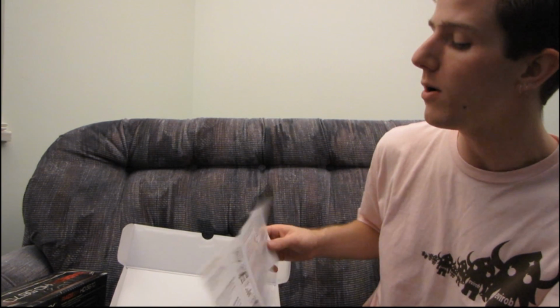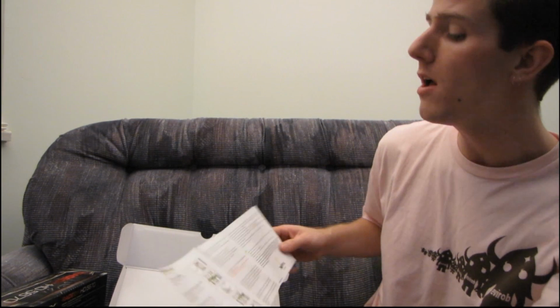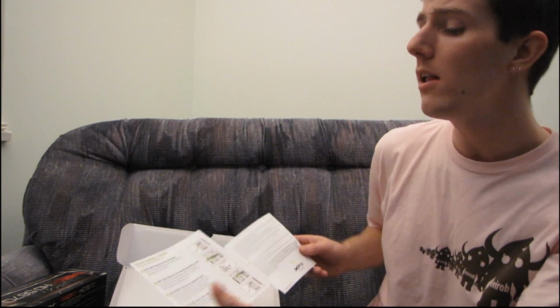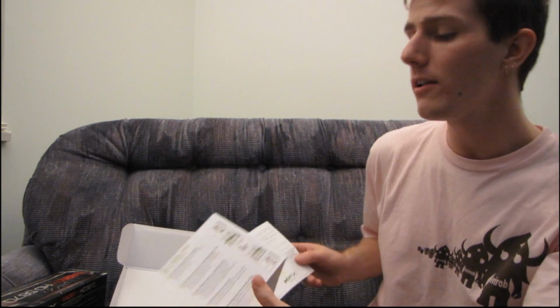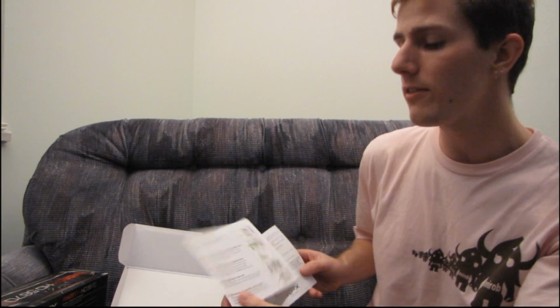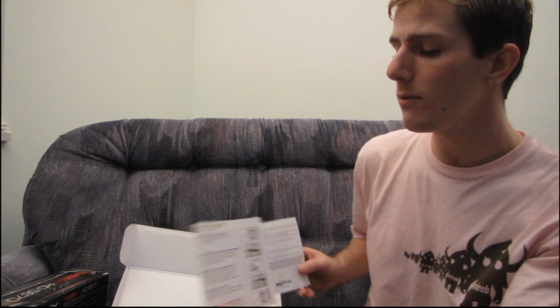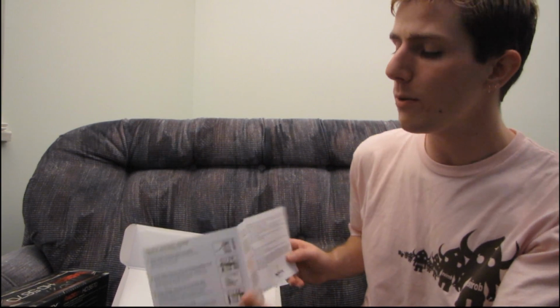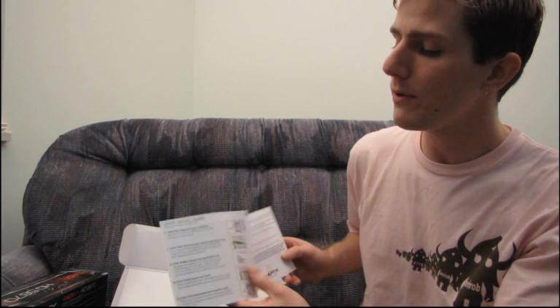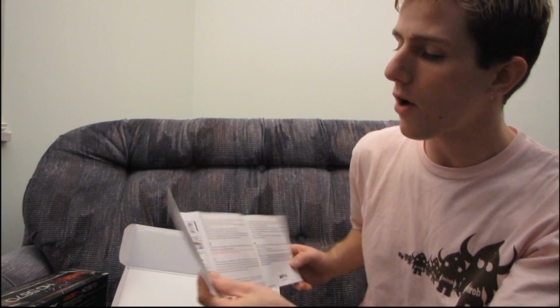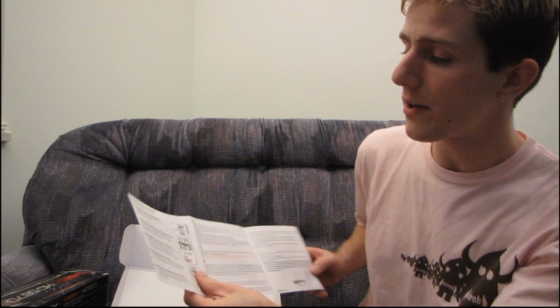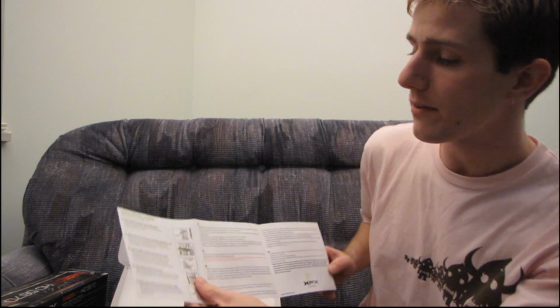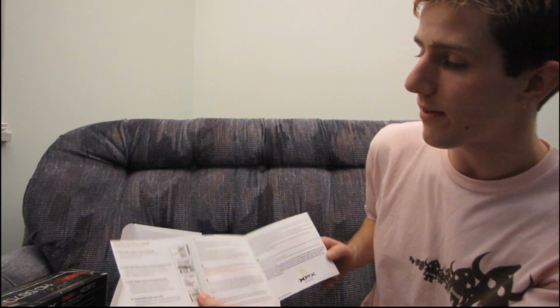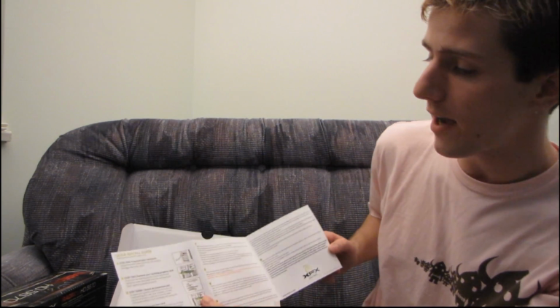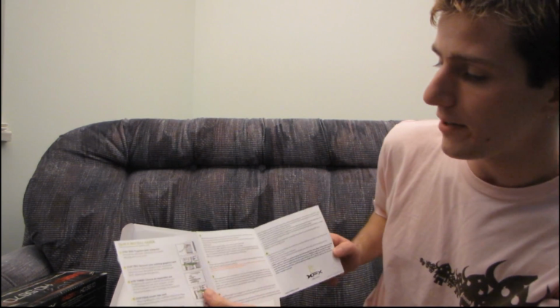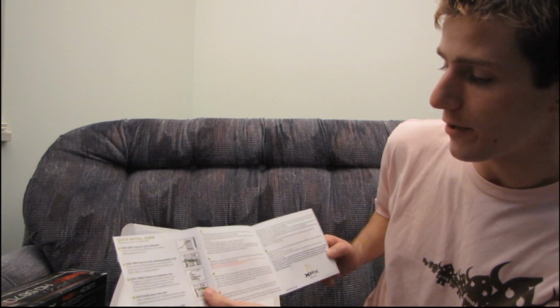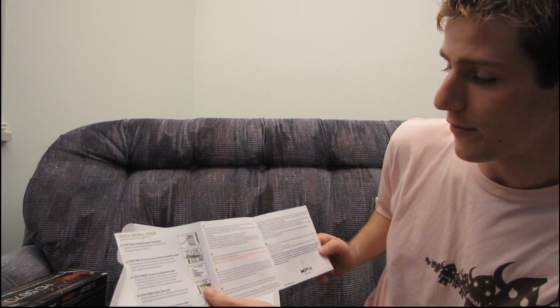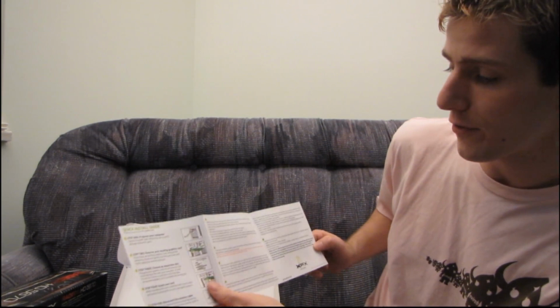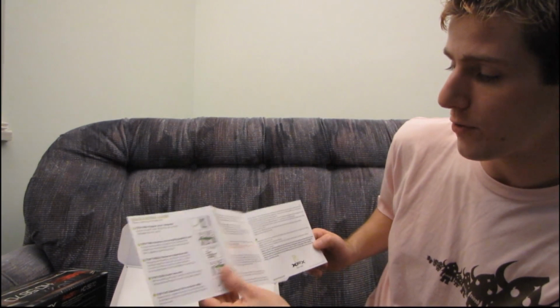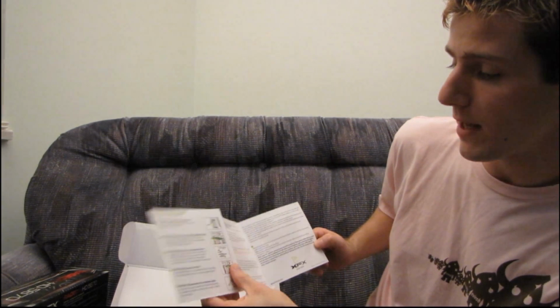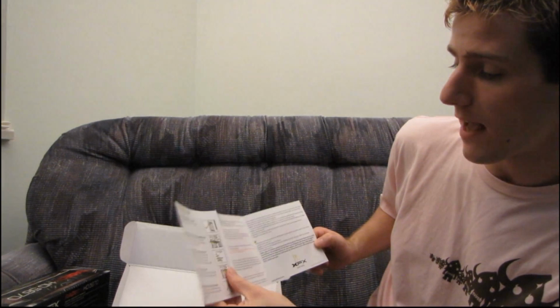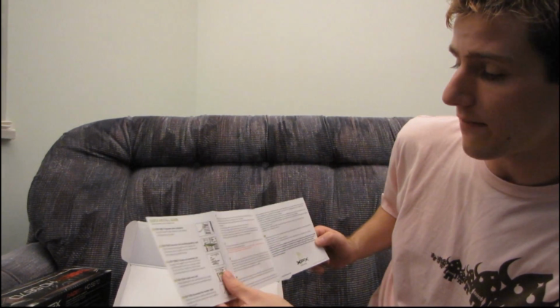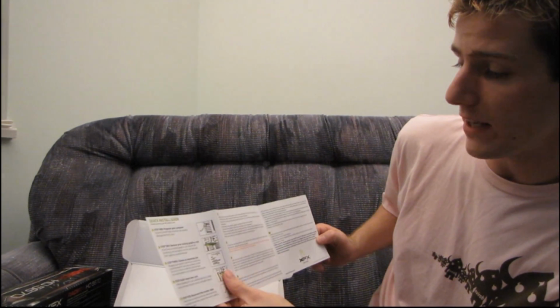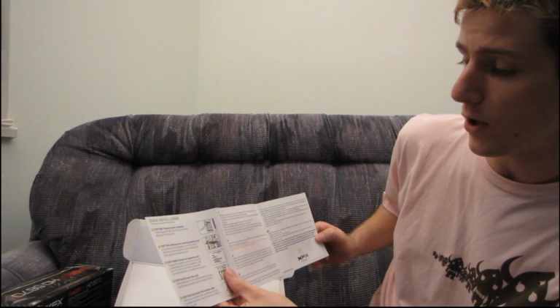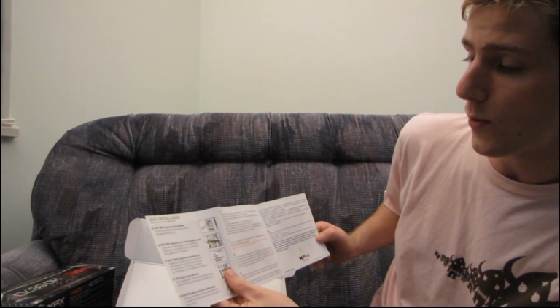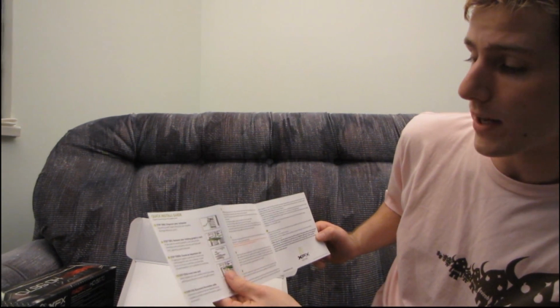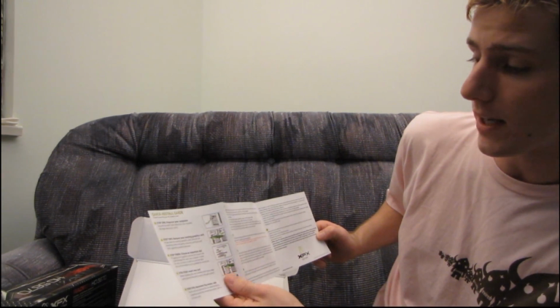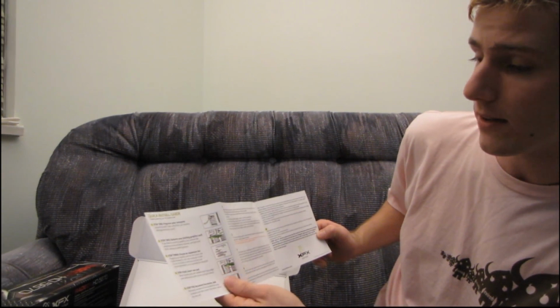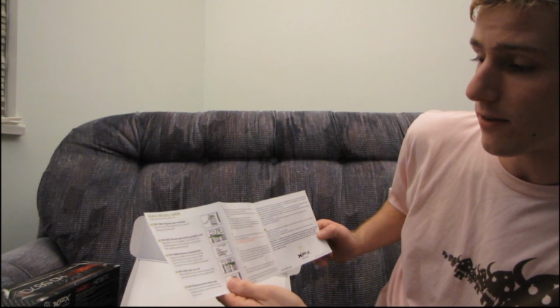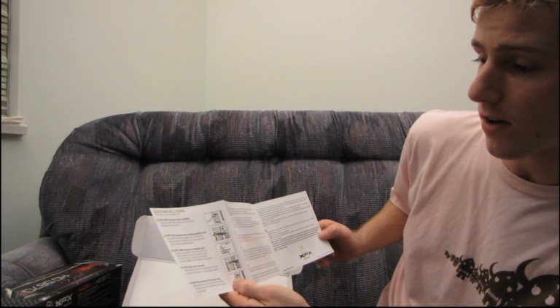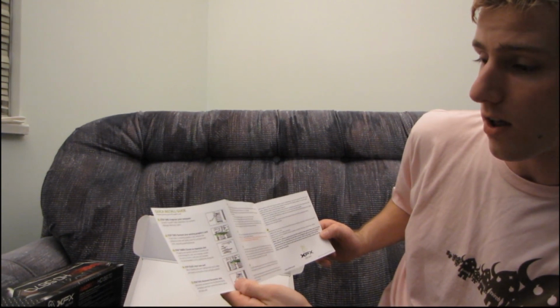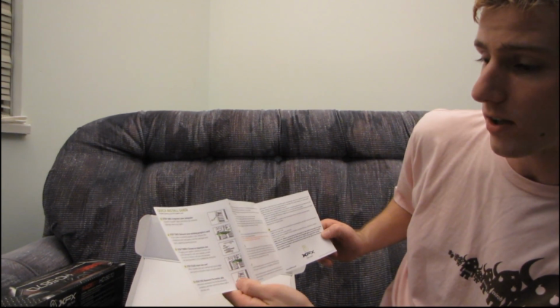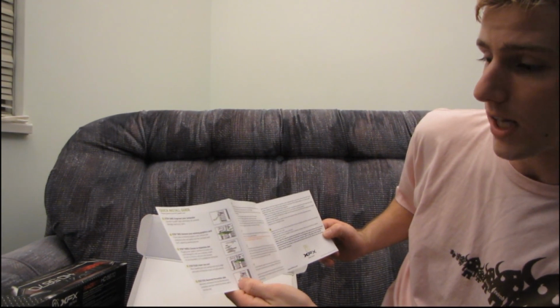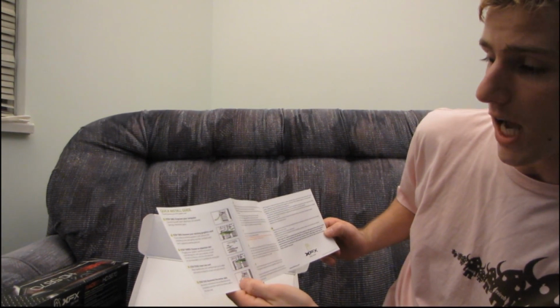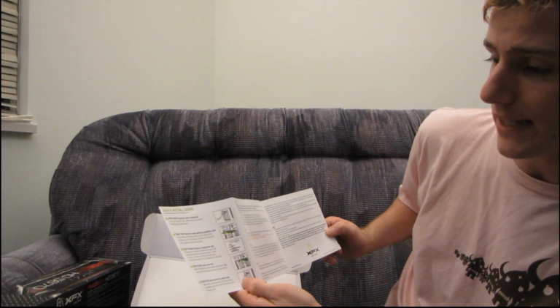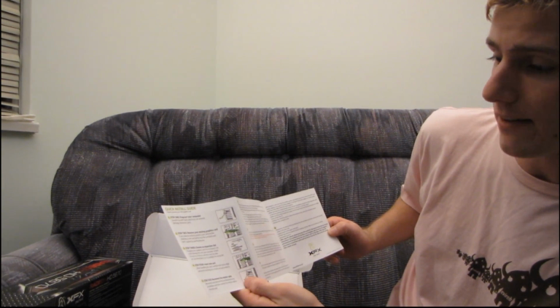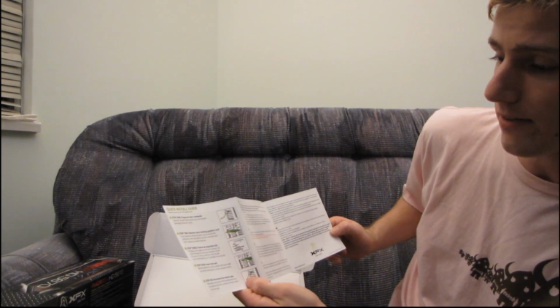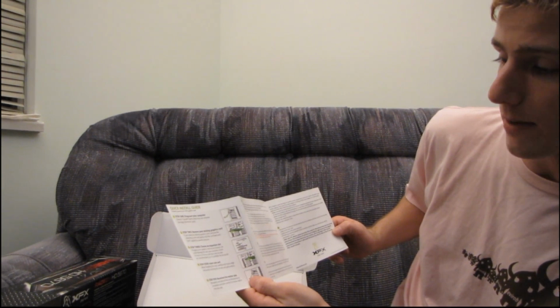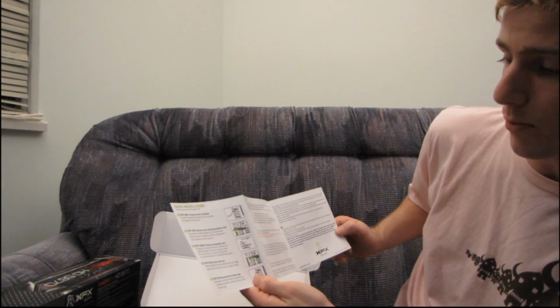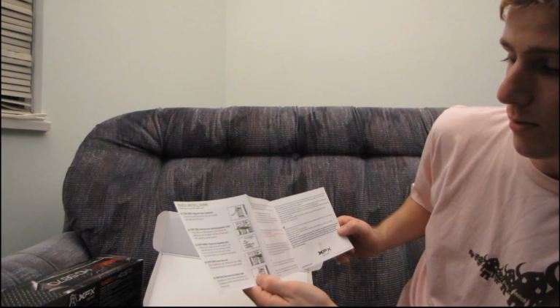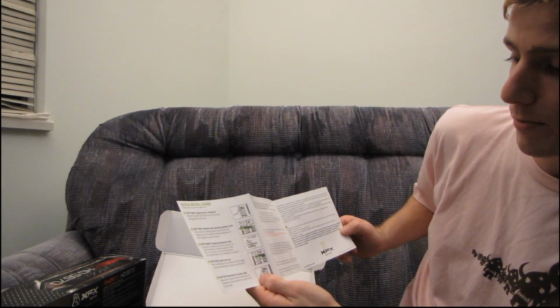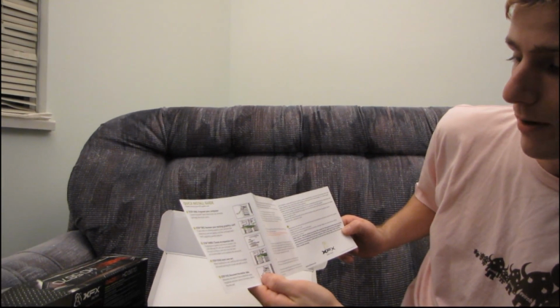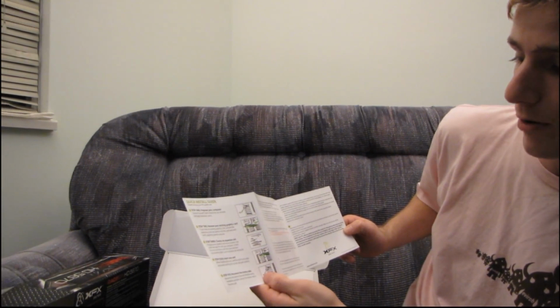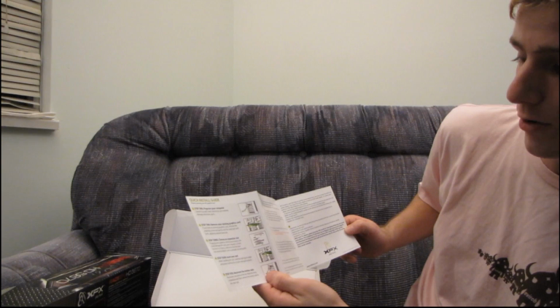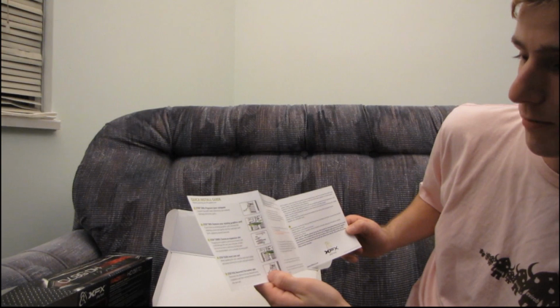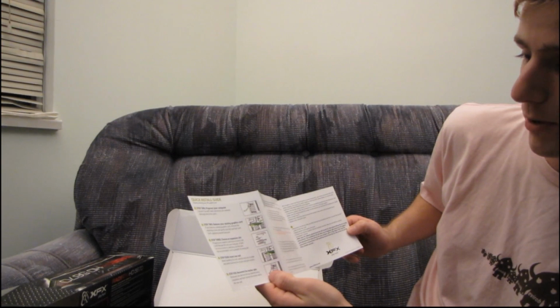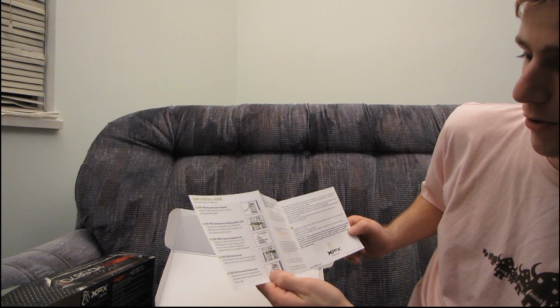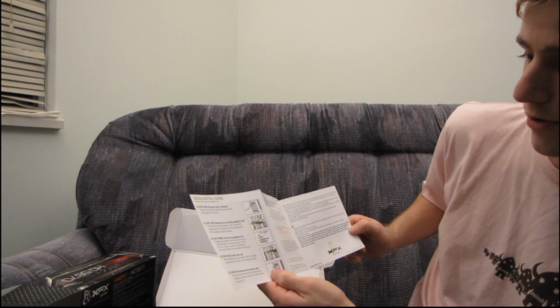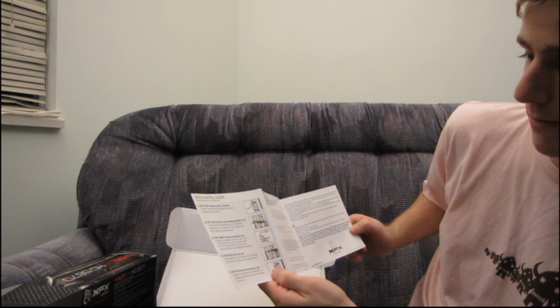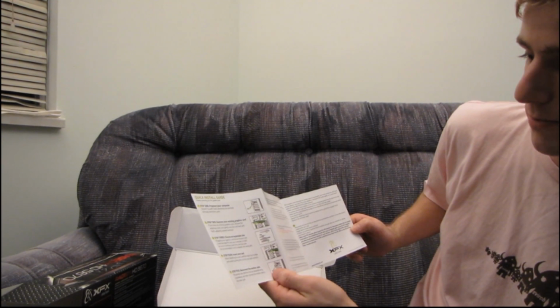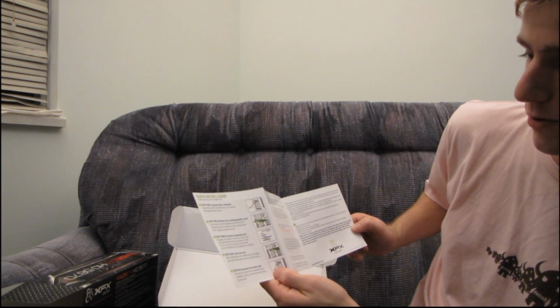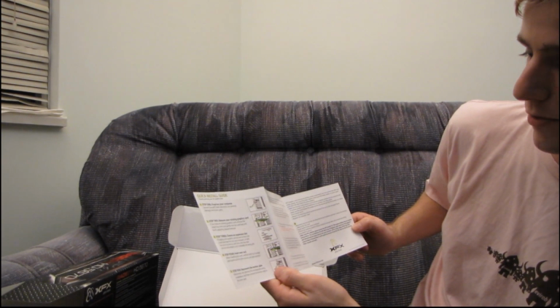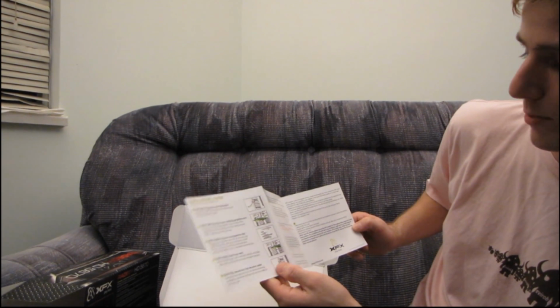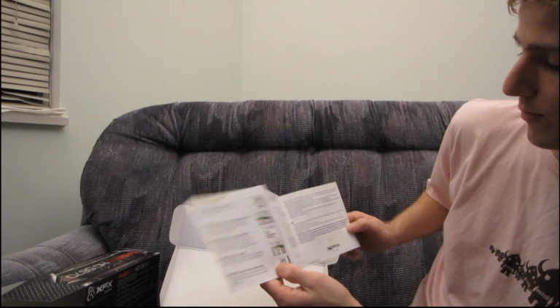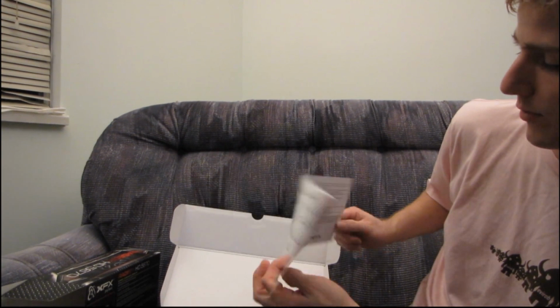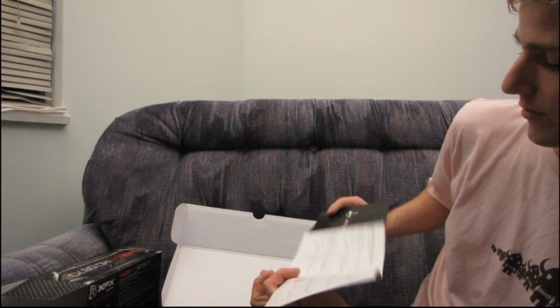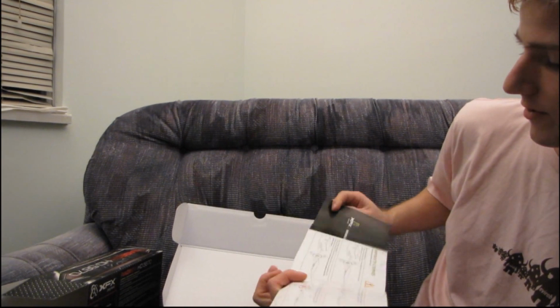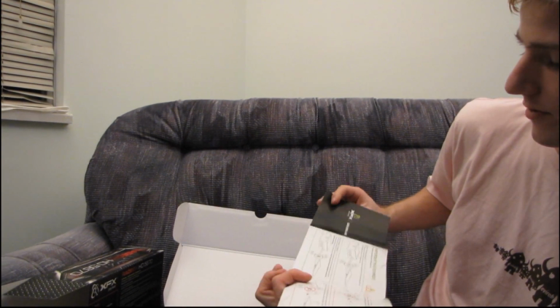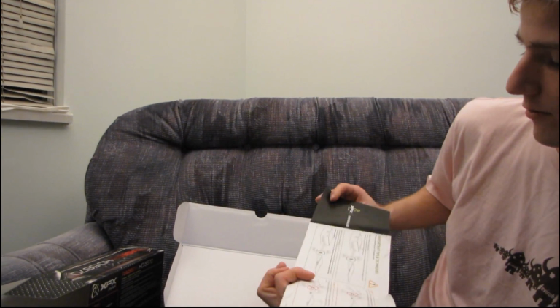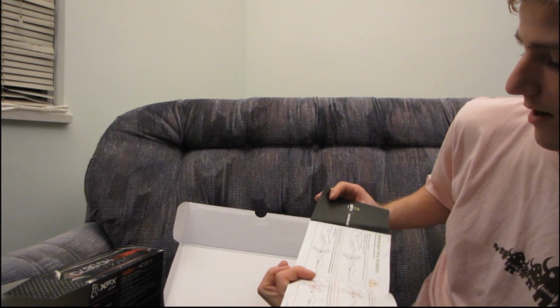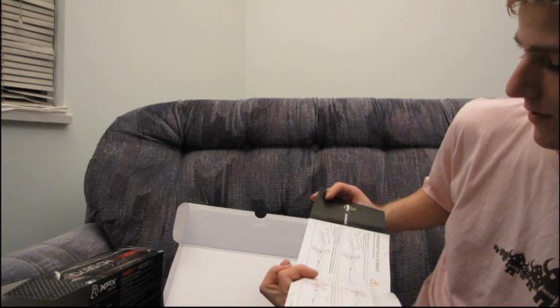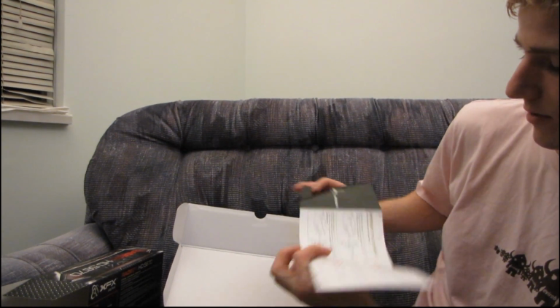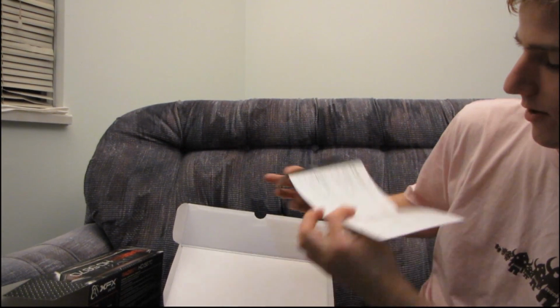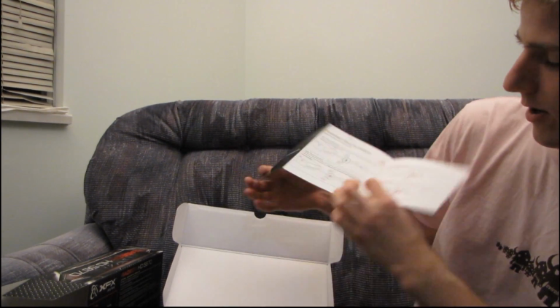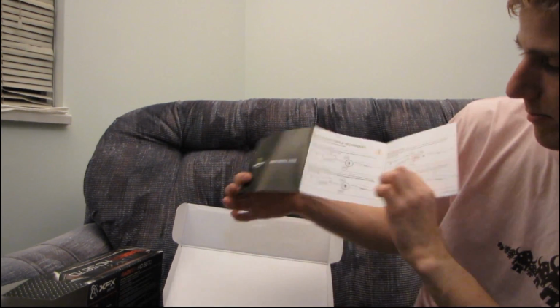So let's see what we've got inside here. First, we have a quick install guide: Step 1, prepare your computer. Step 2, remove your existing graphics card.